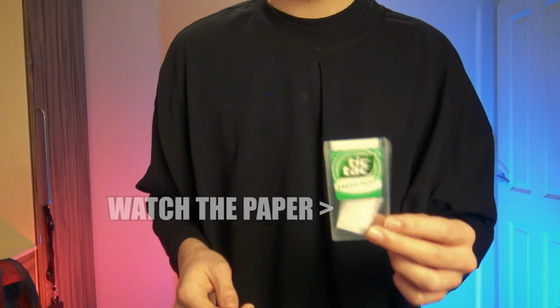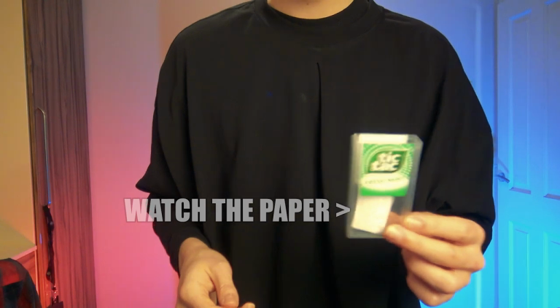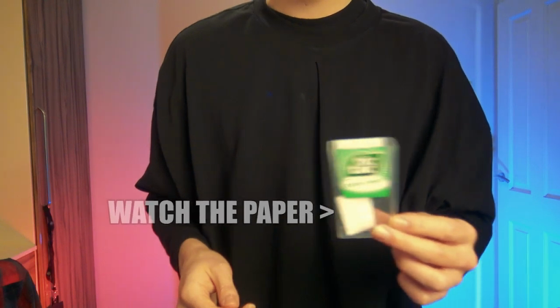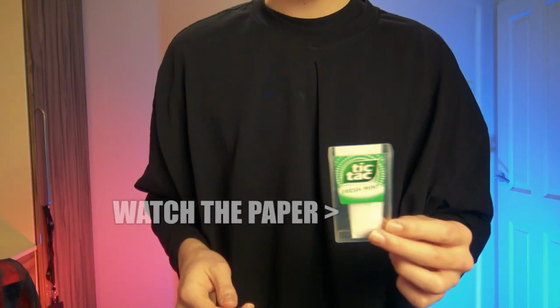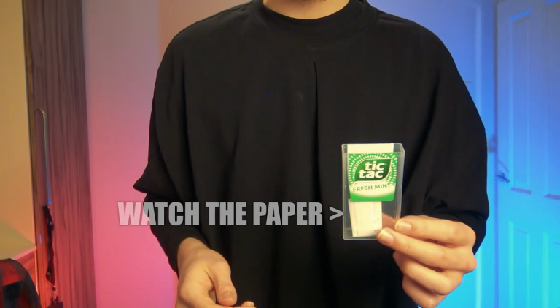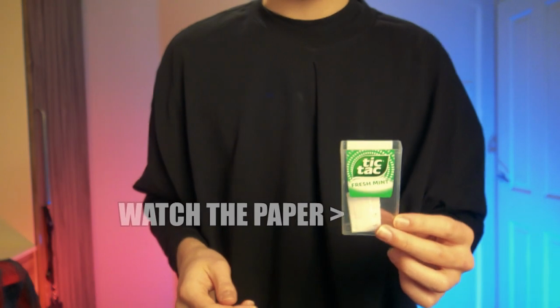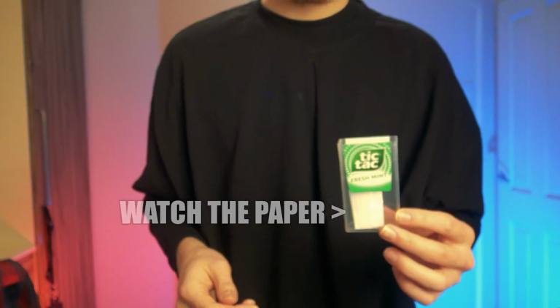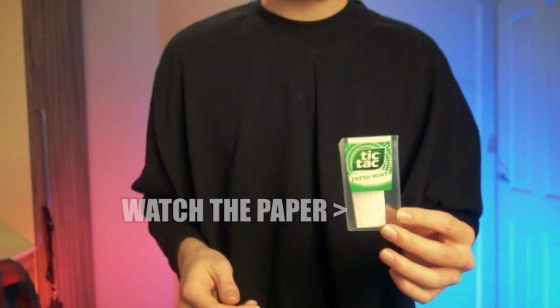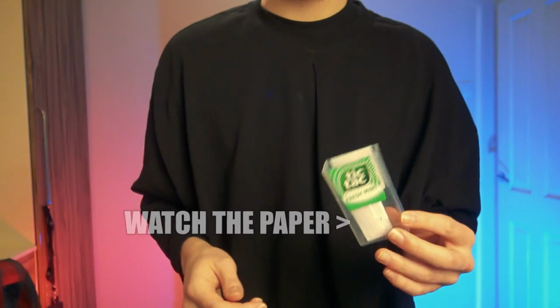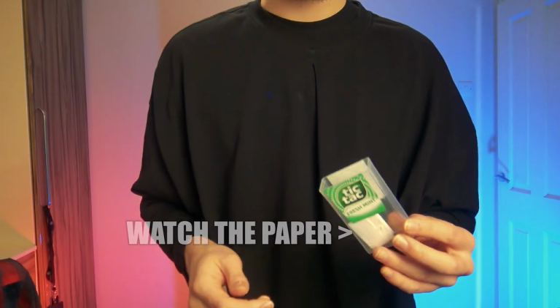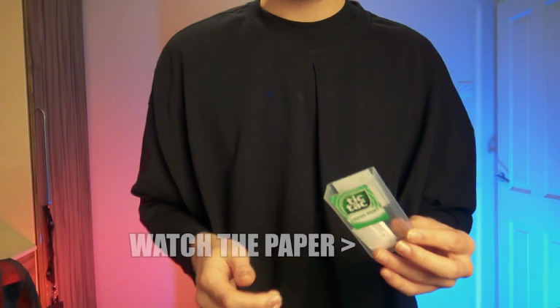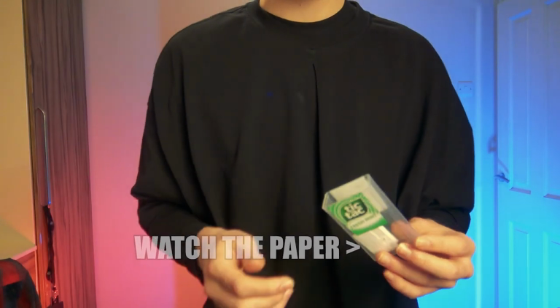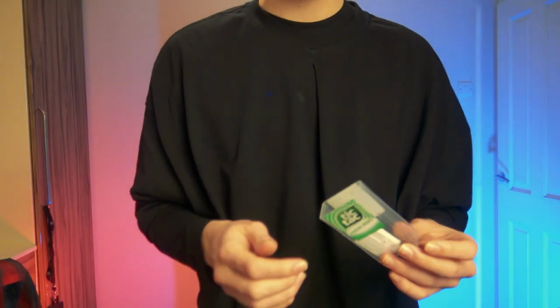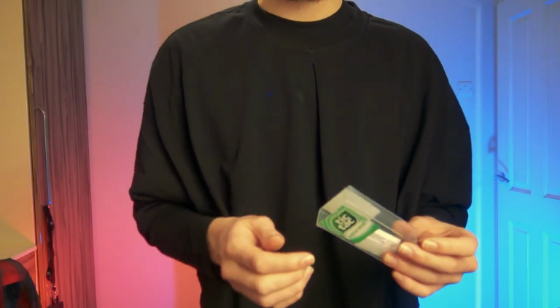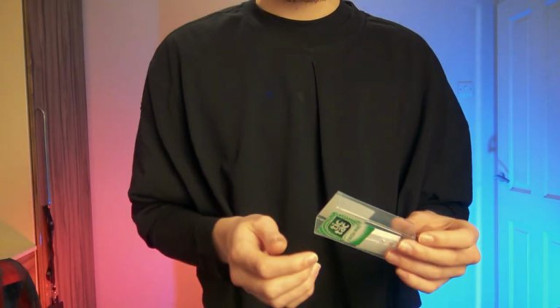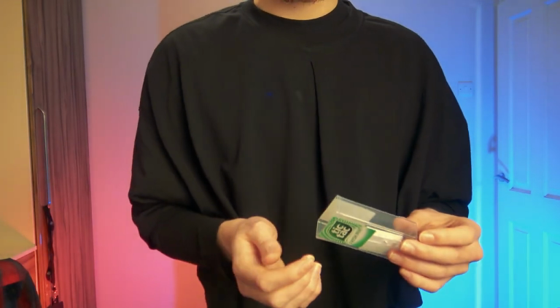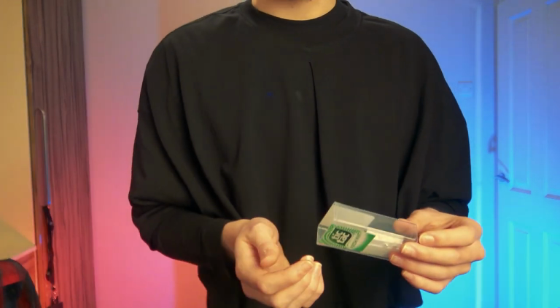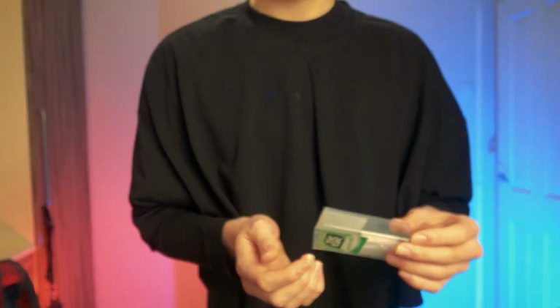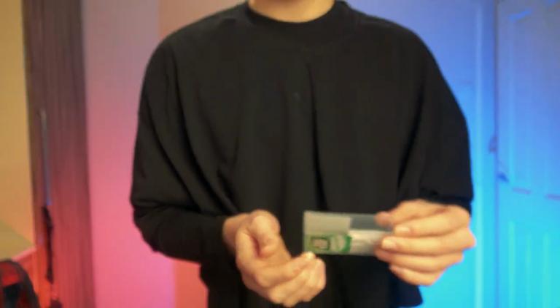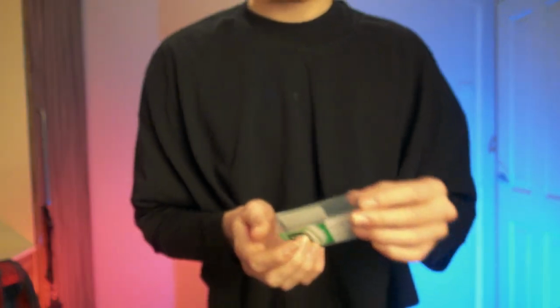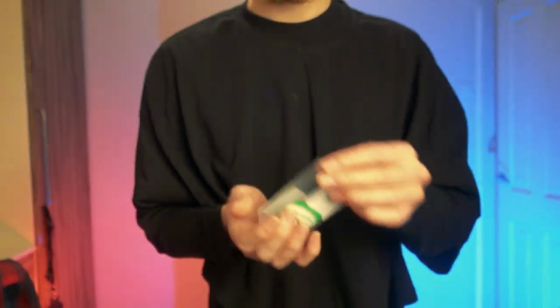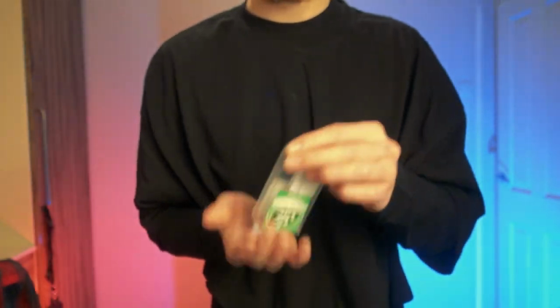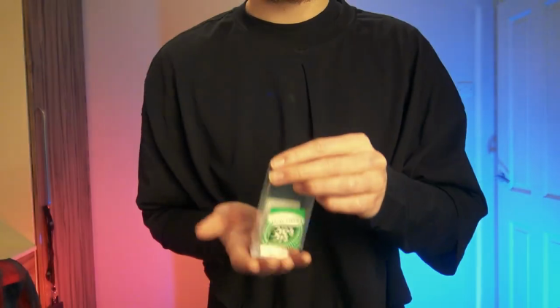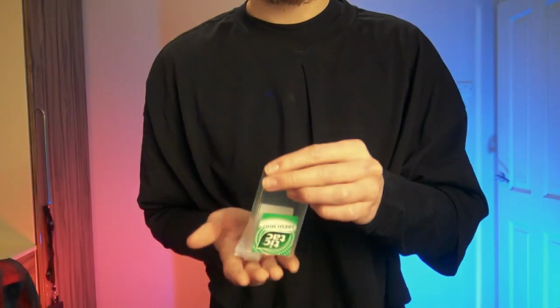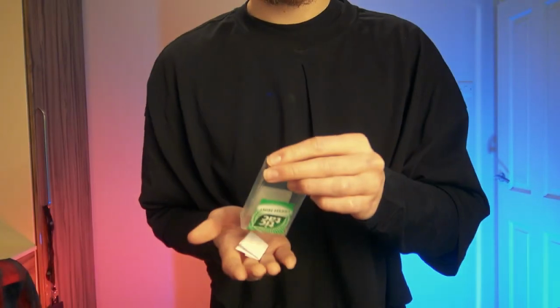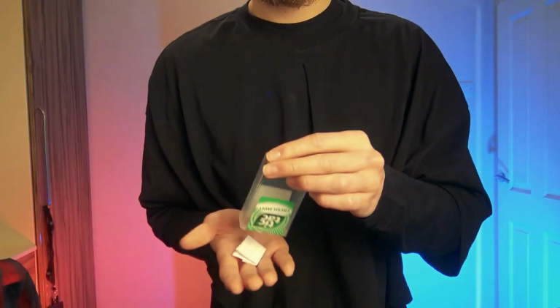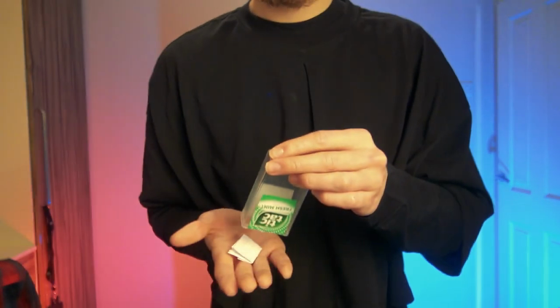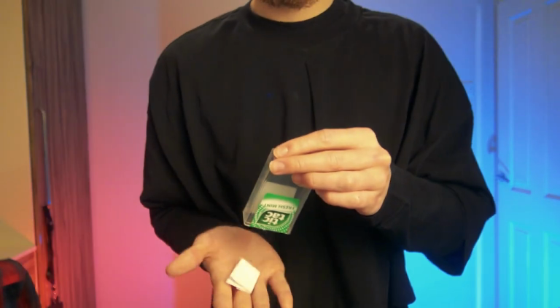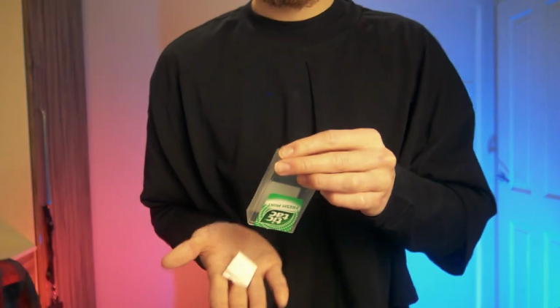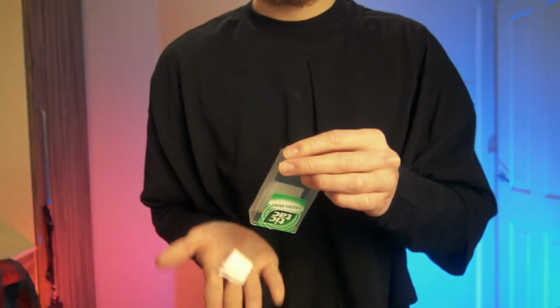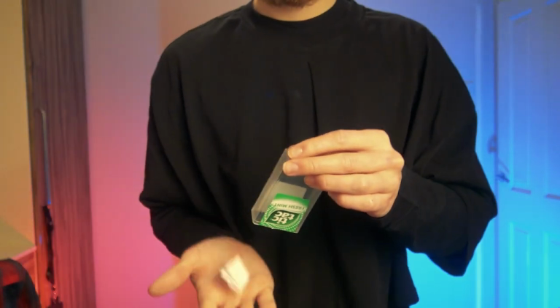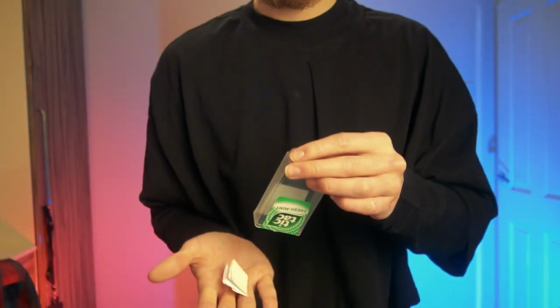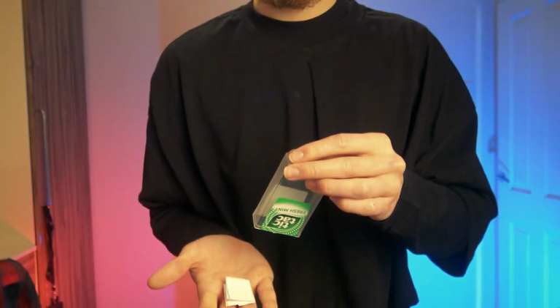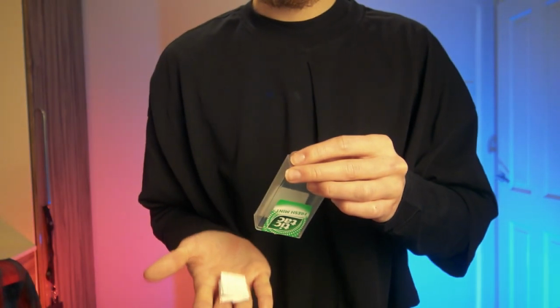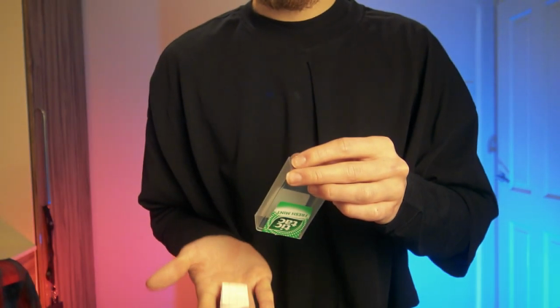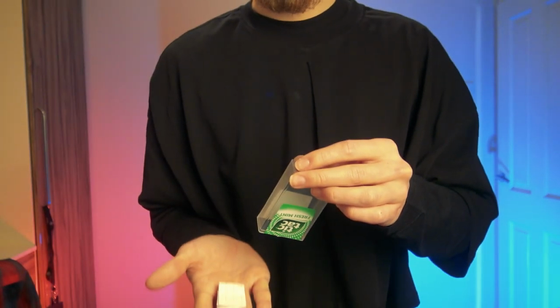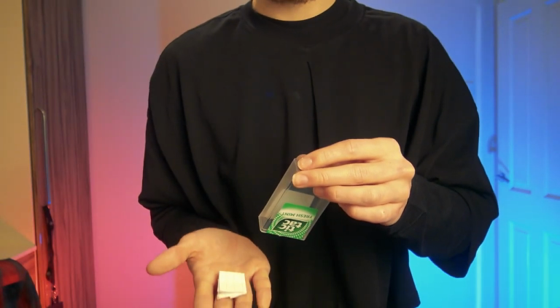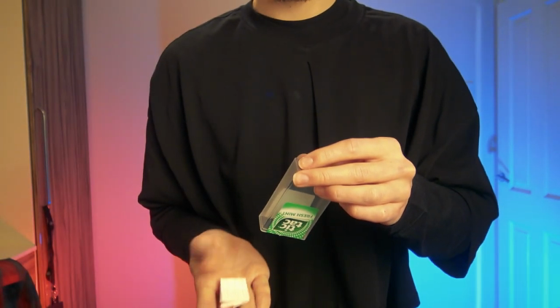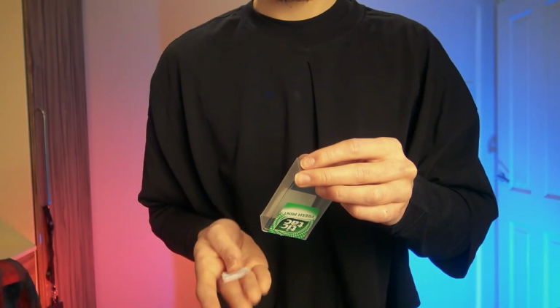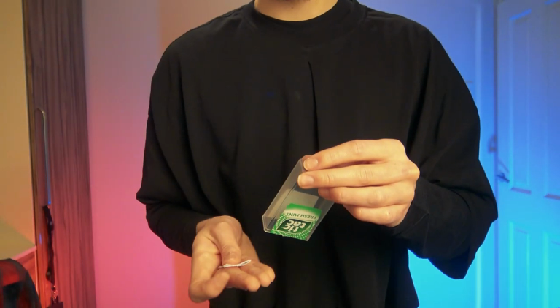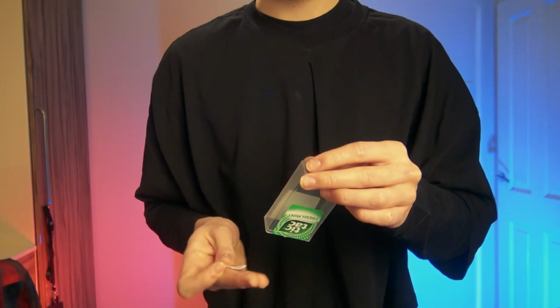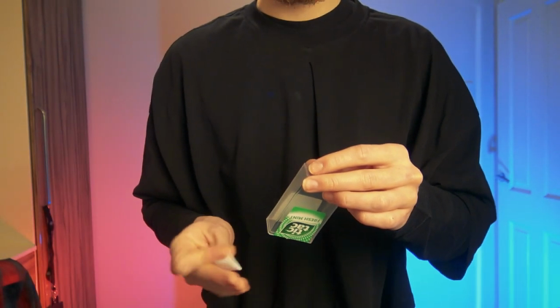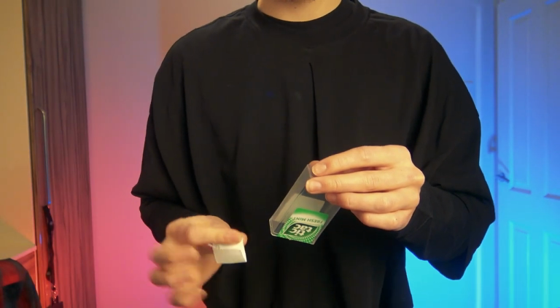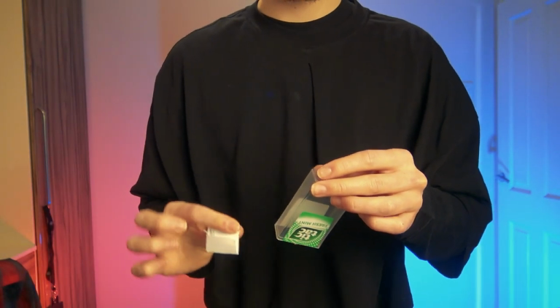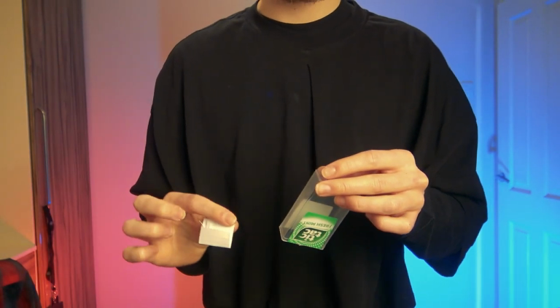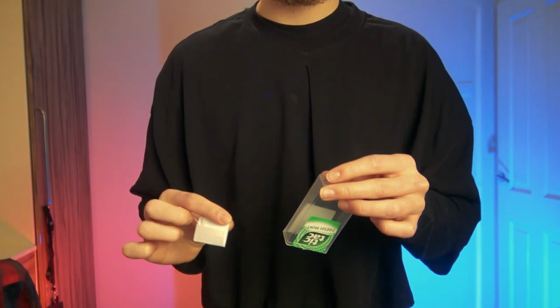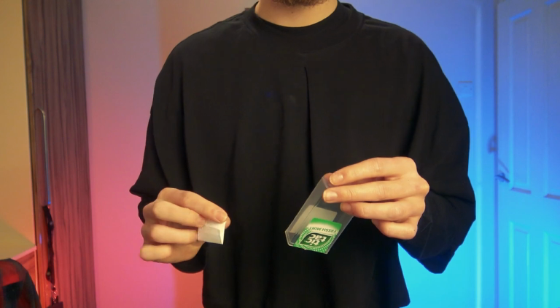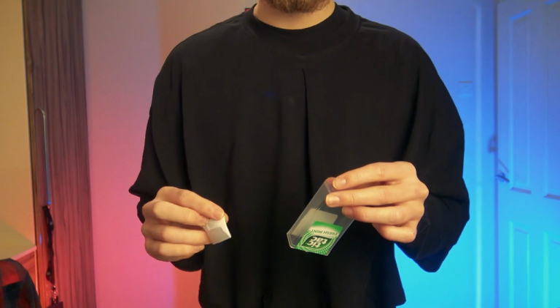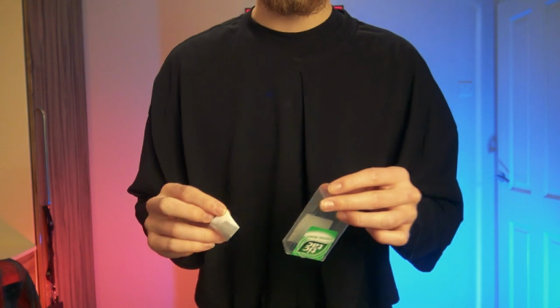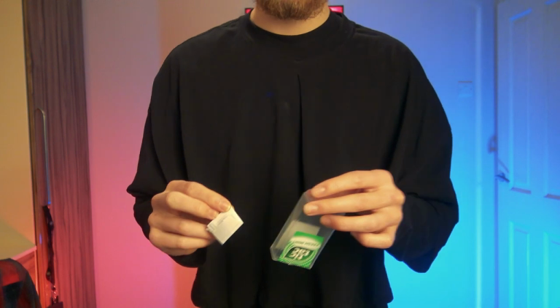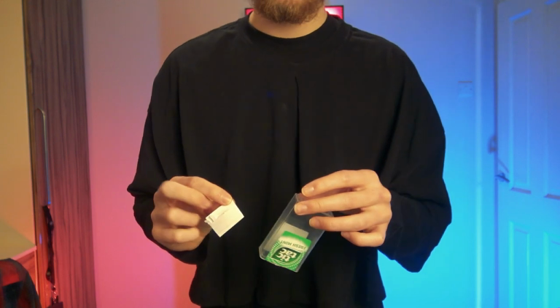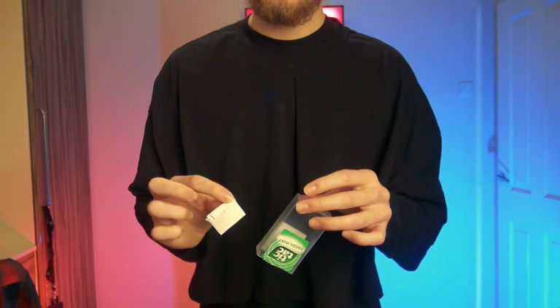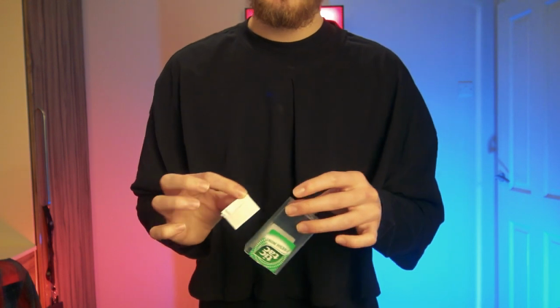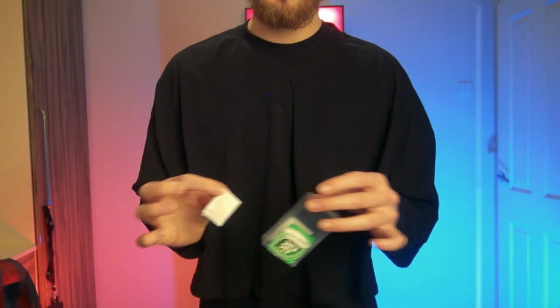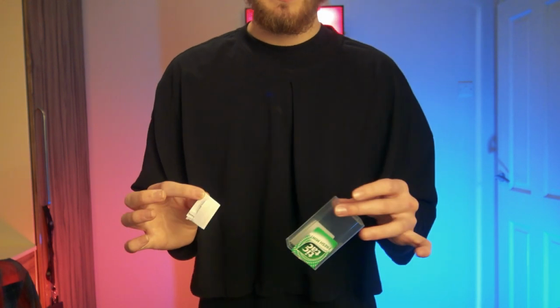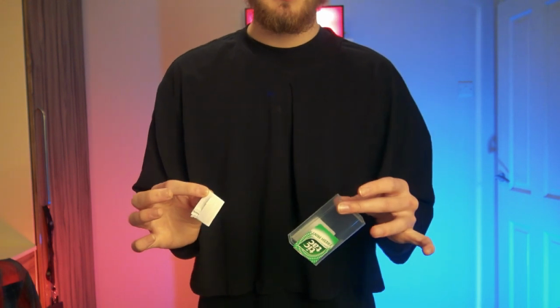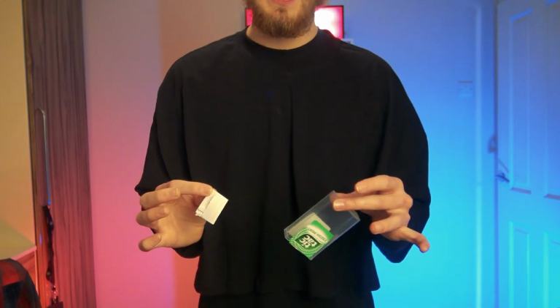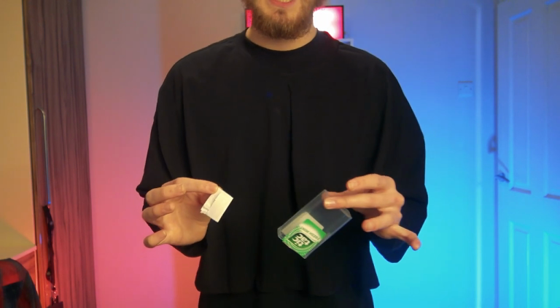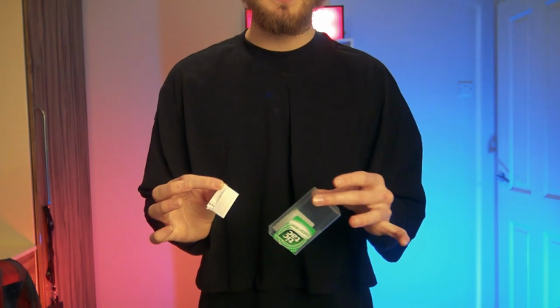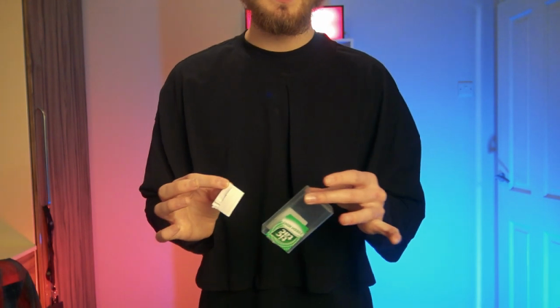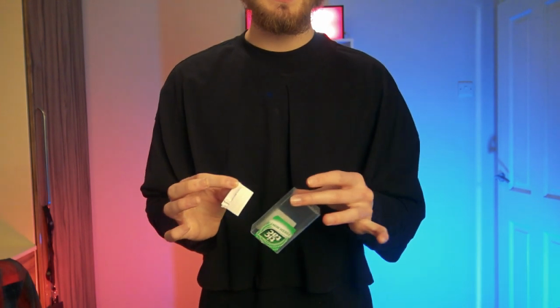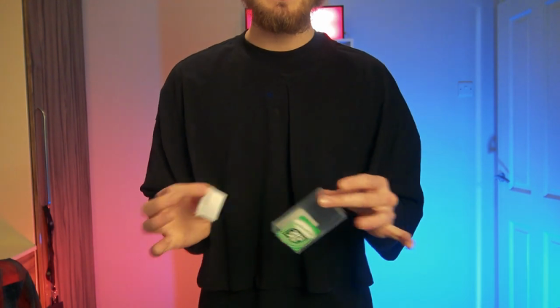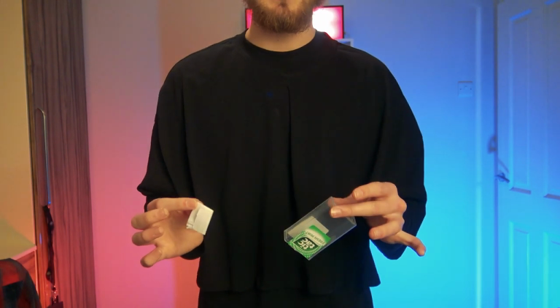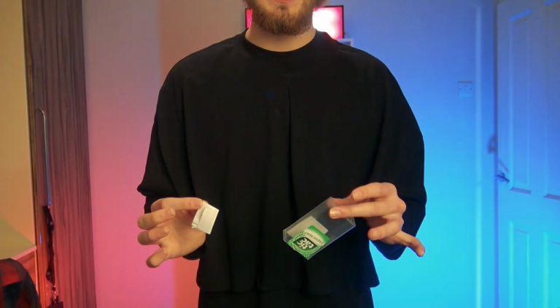So I rattle this, I tip, and it comes out just like so. The switch is seamless.